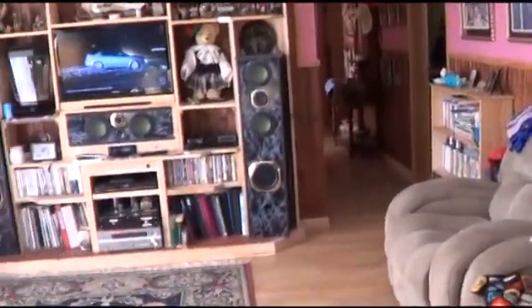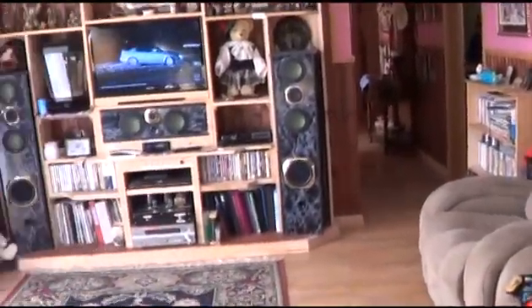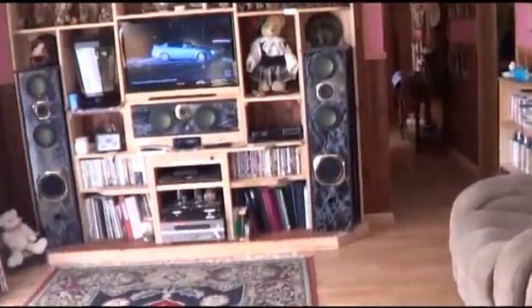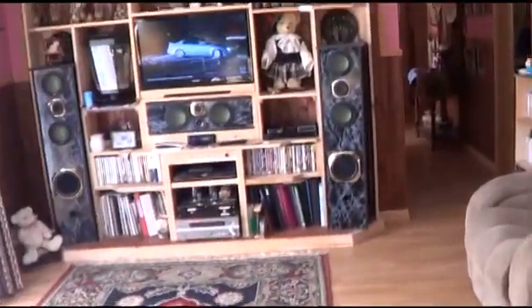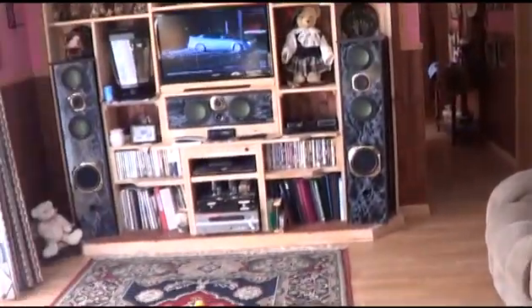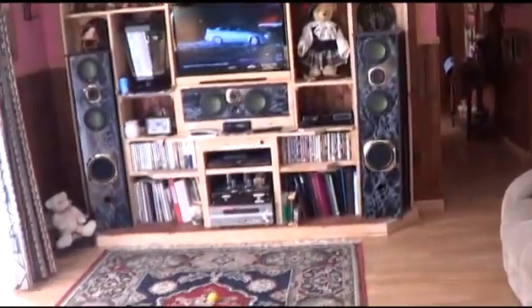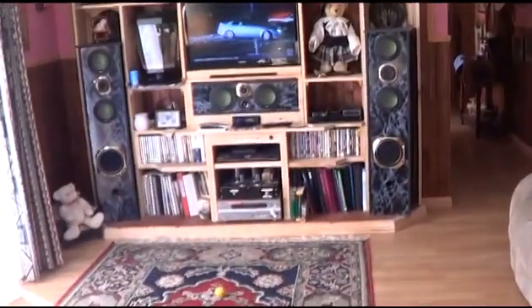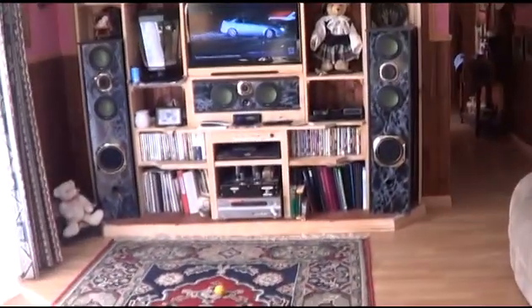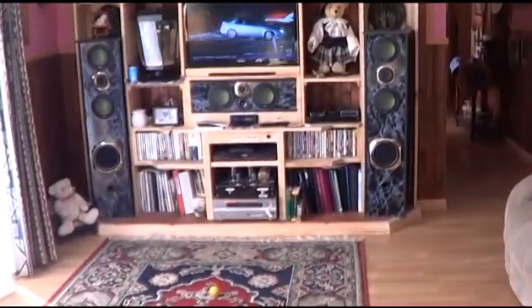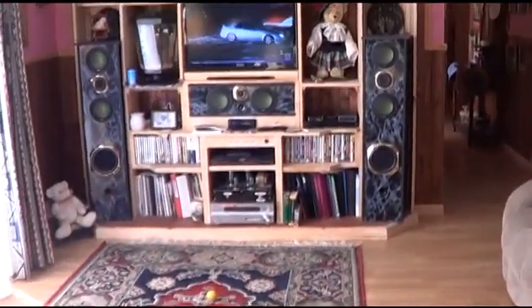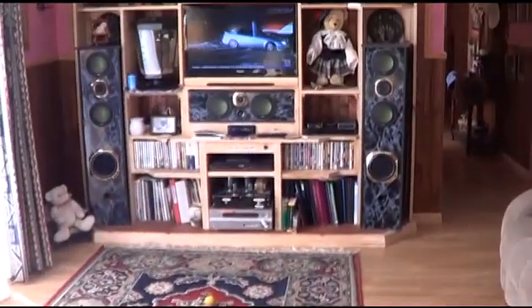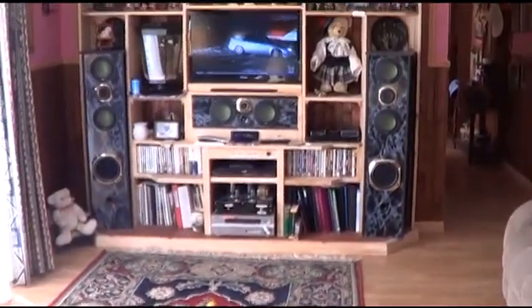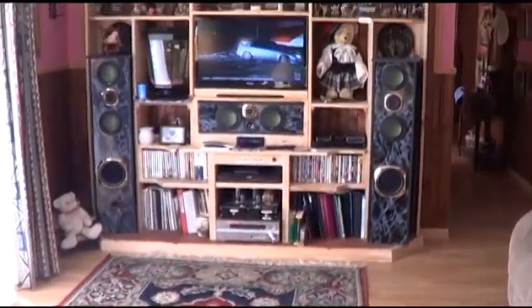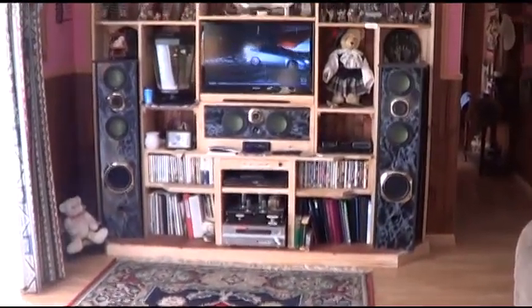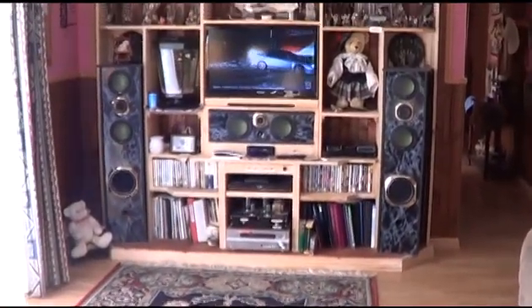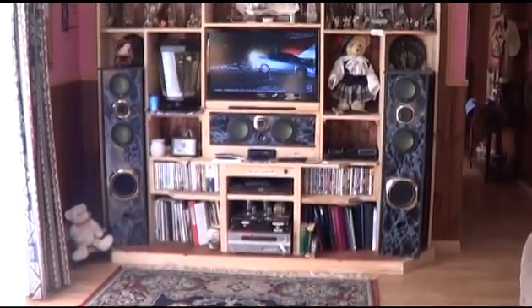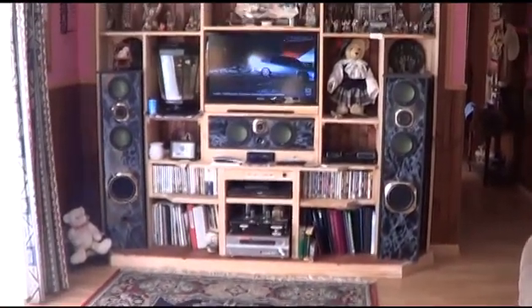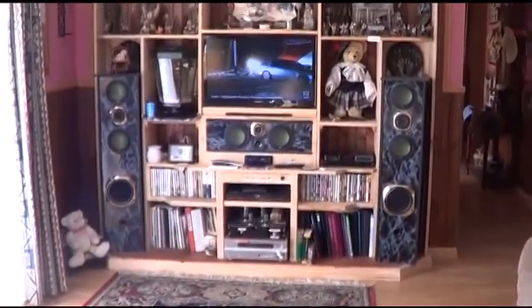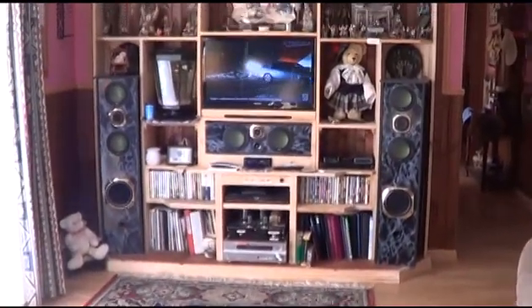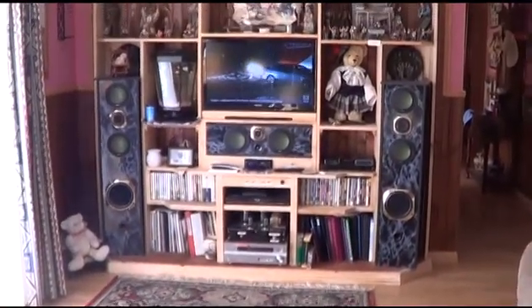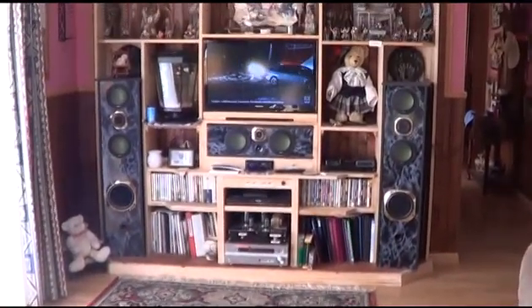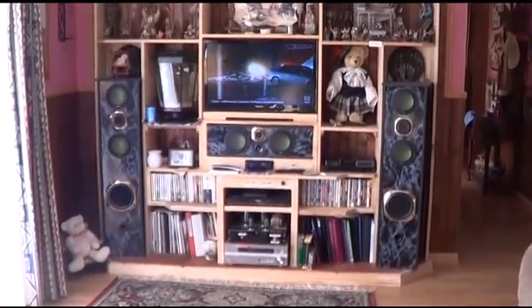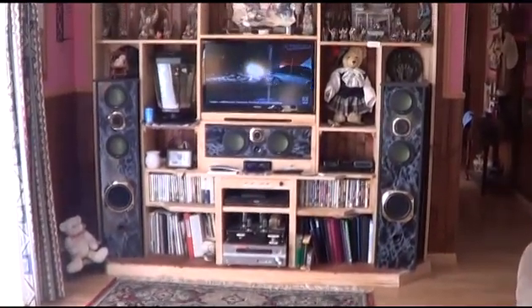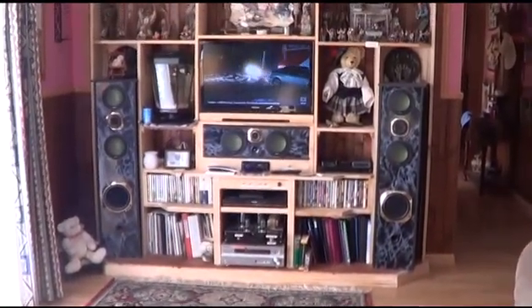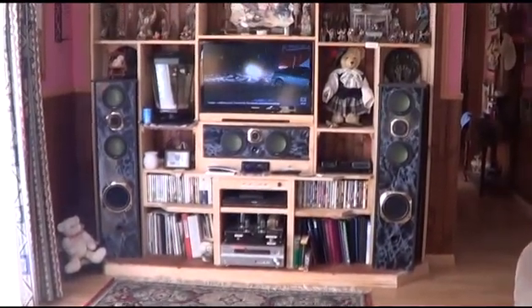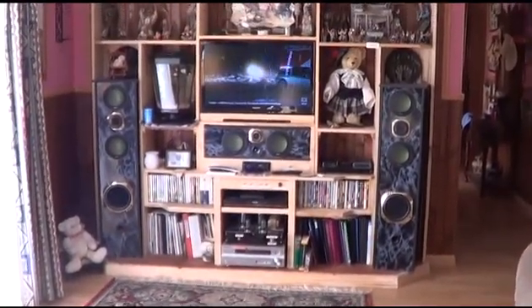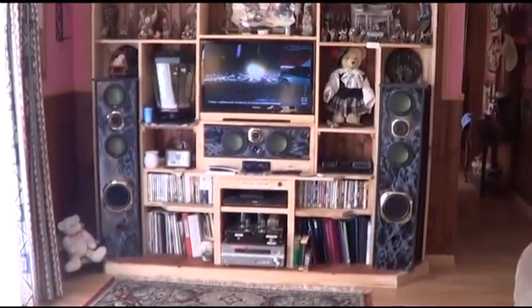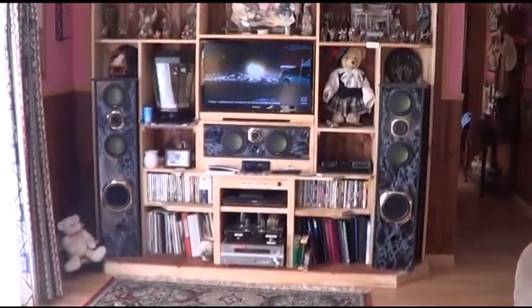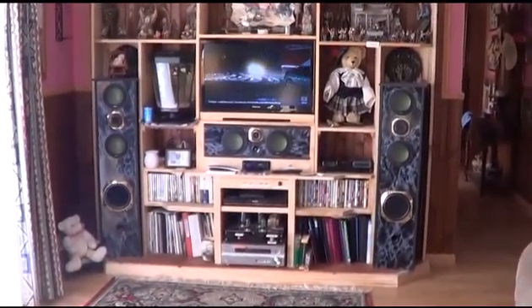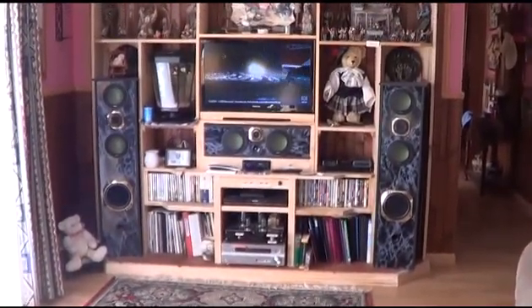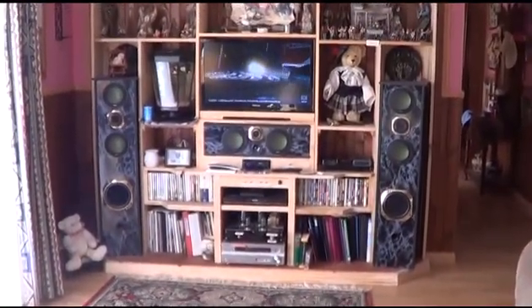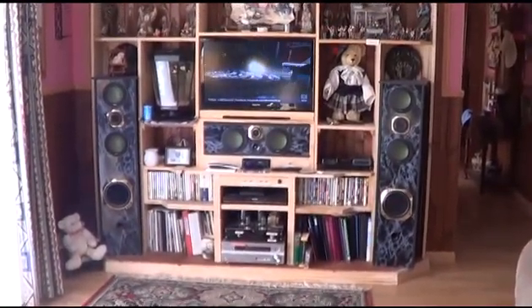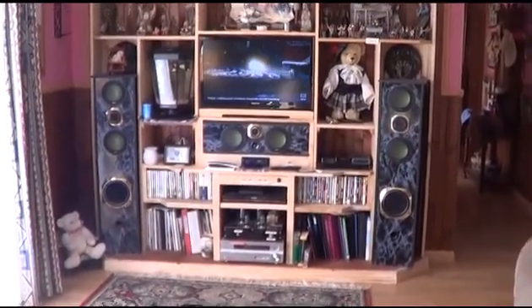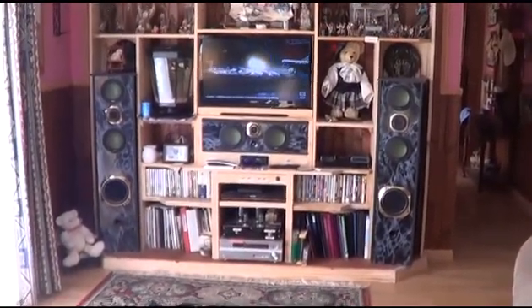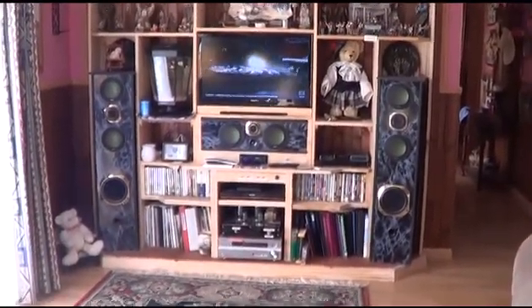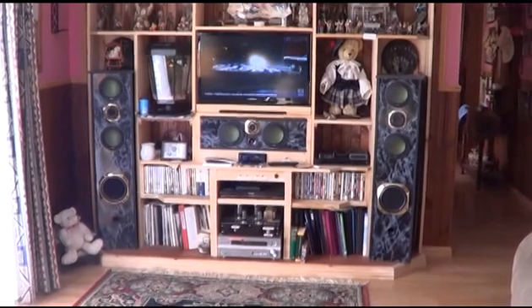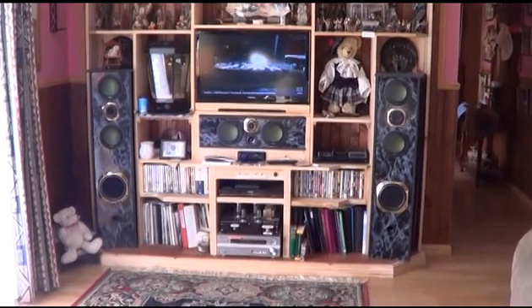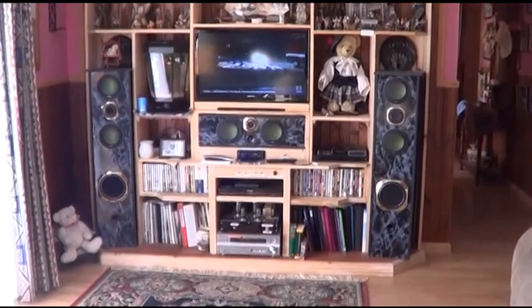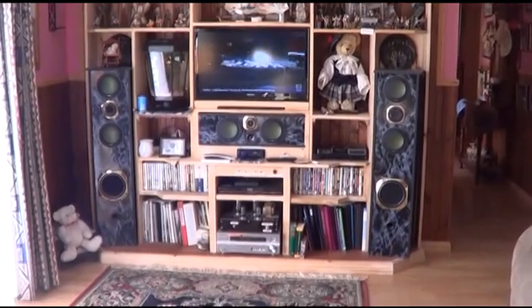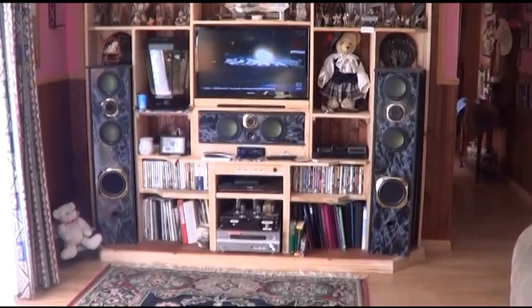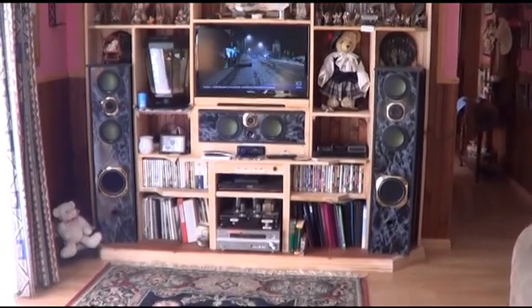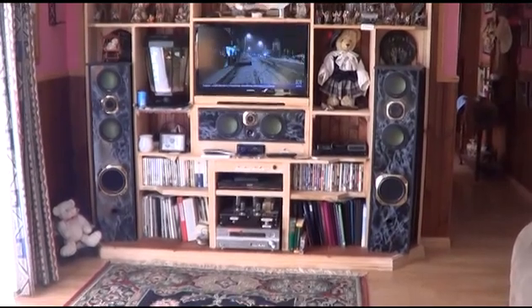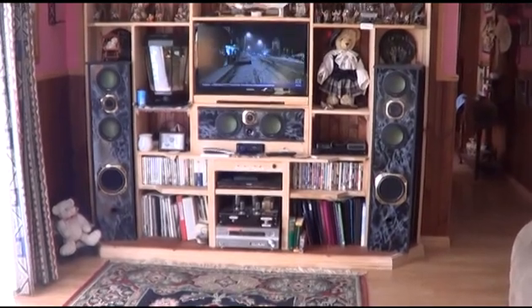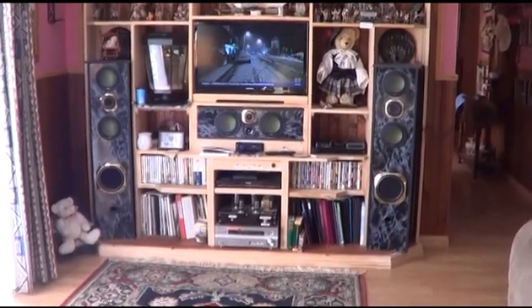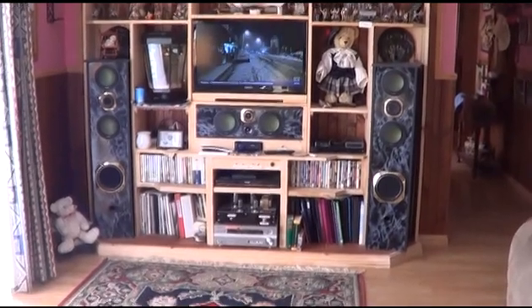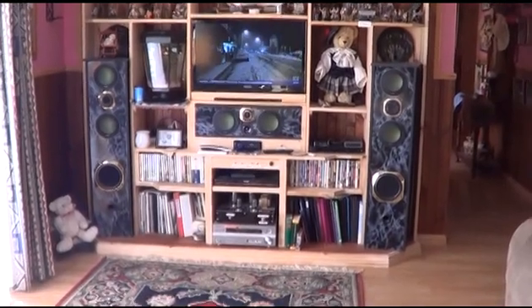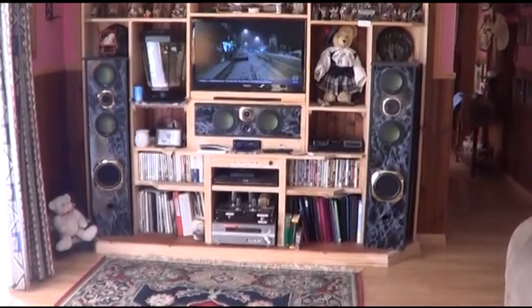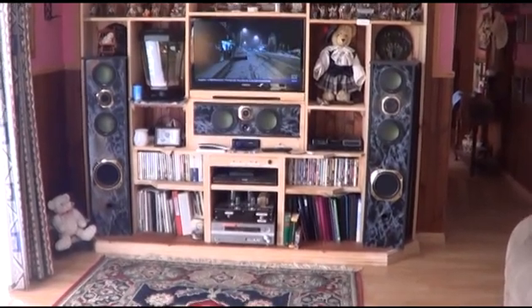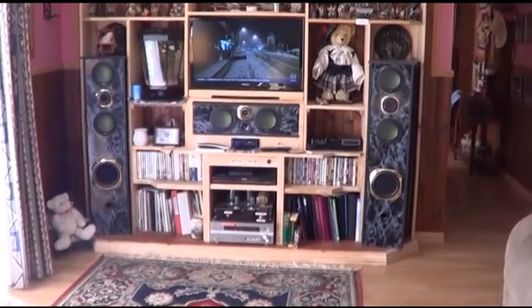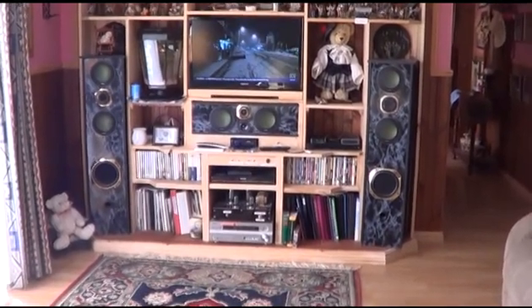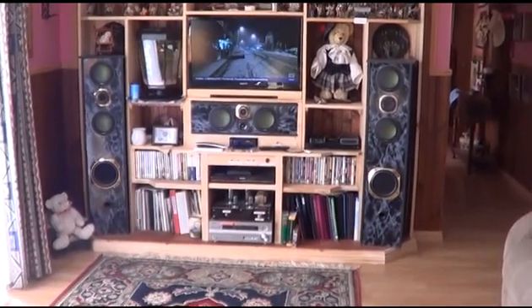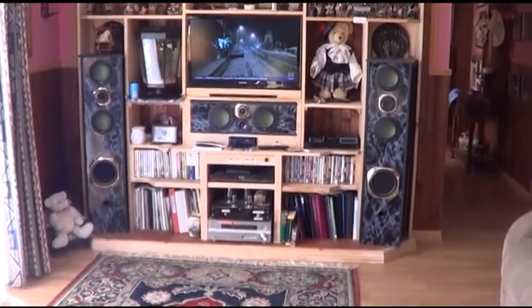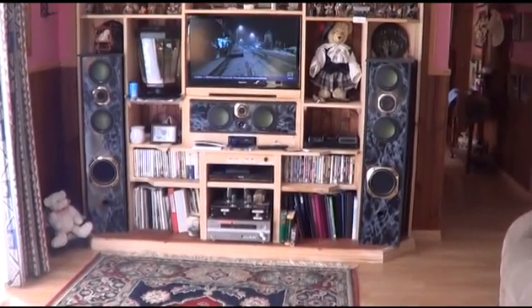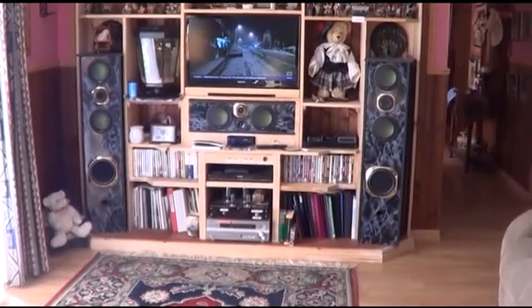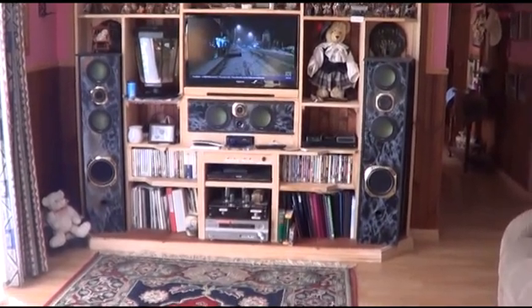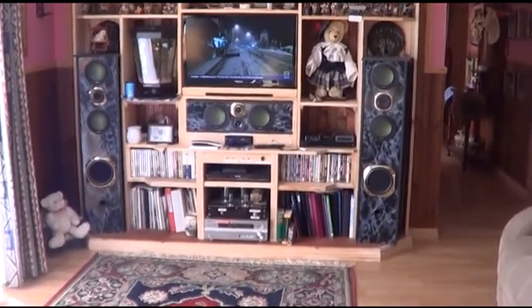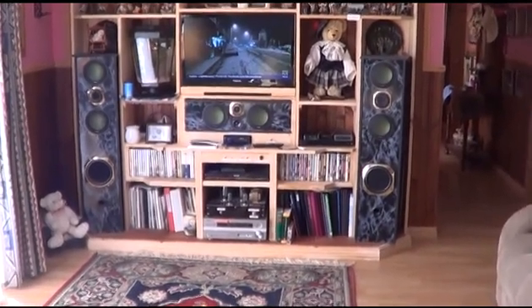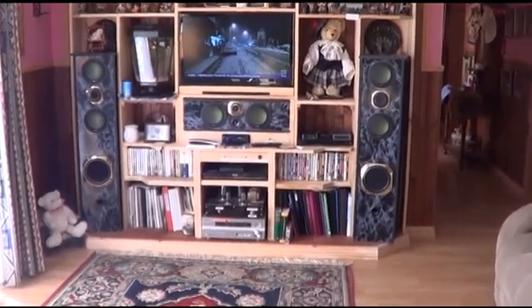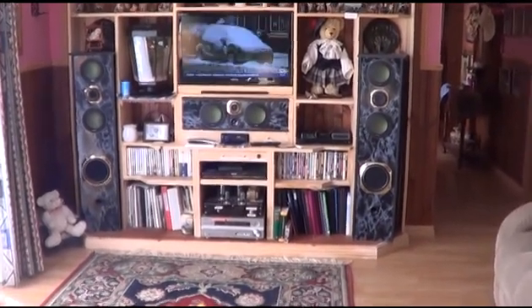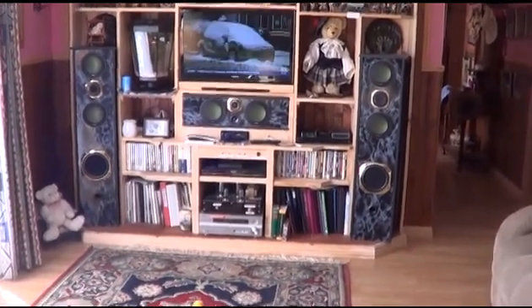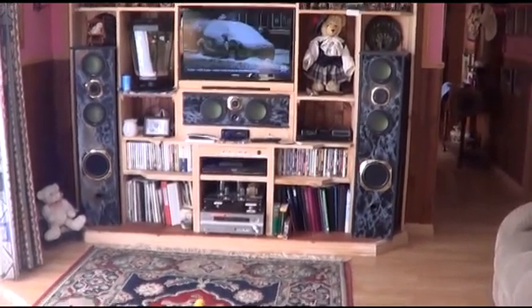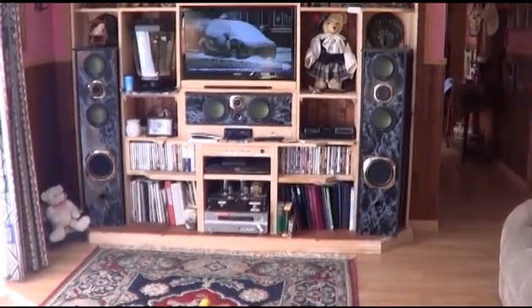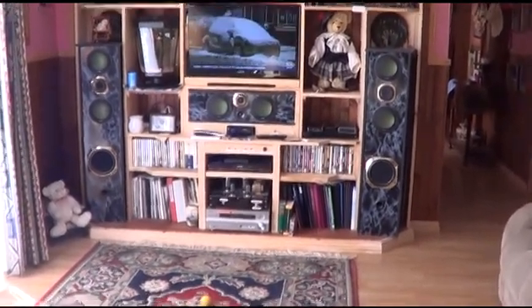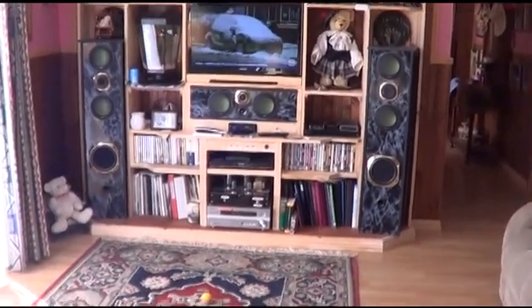I just thought I'd give you an update on my new solar system that I've built. Hope you enjoy — thank you, bye.